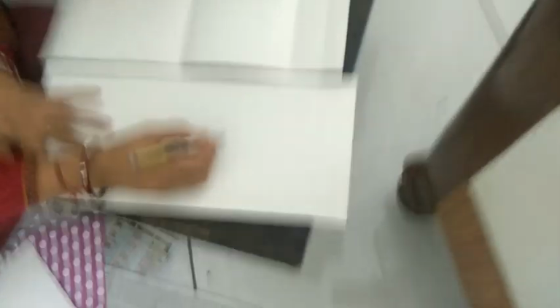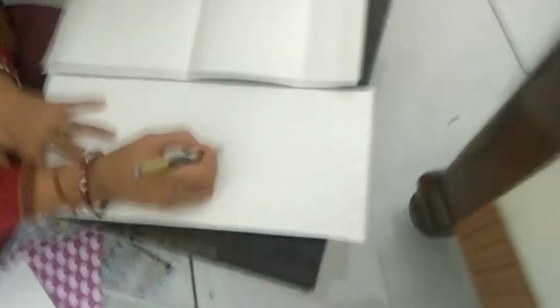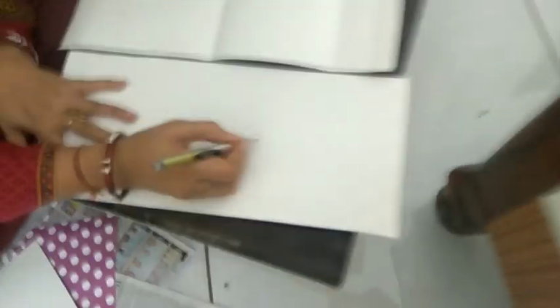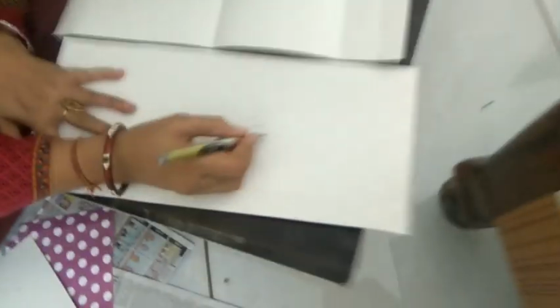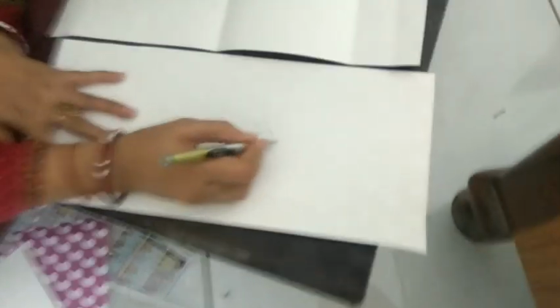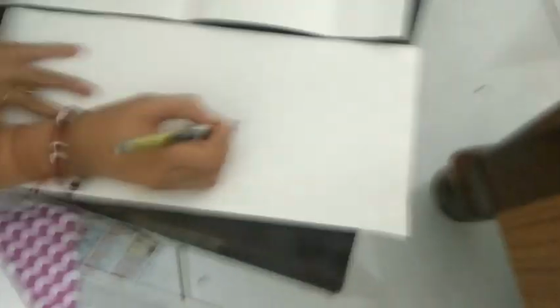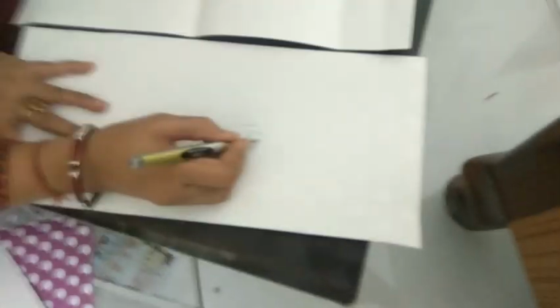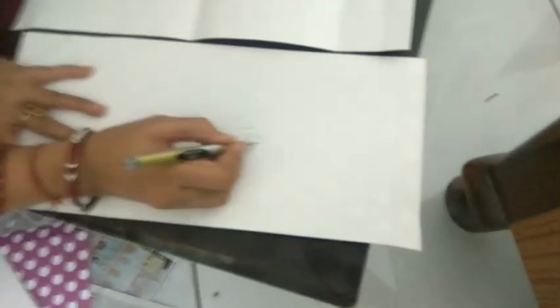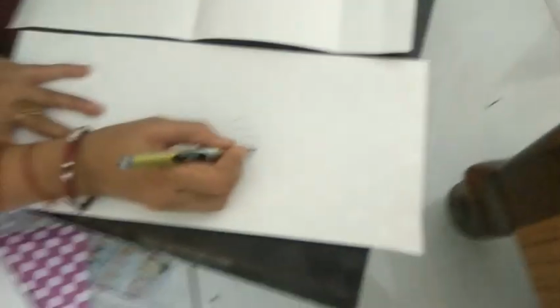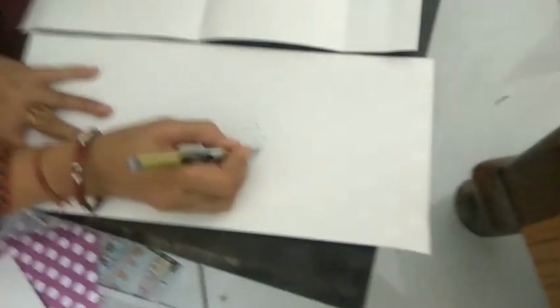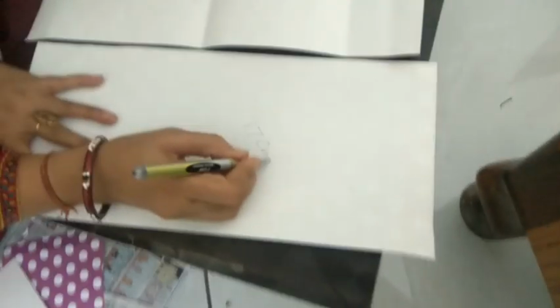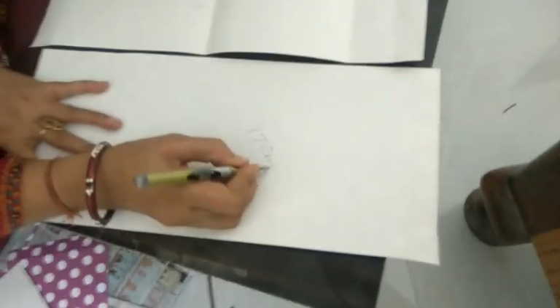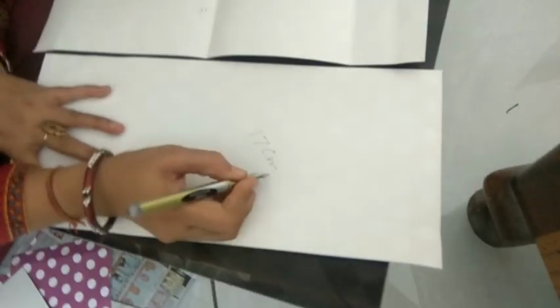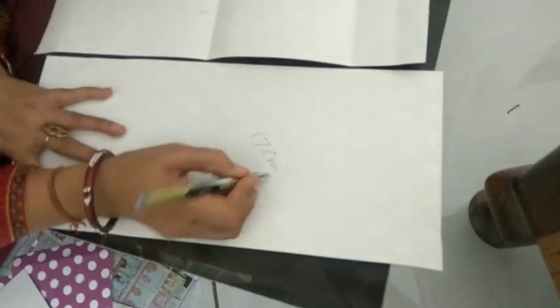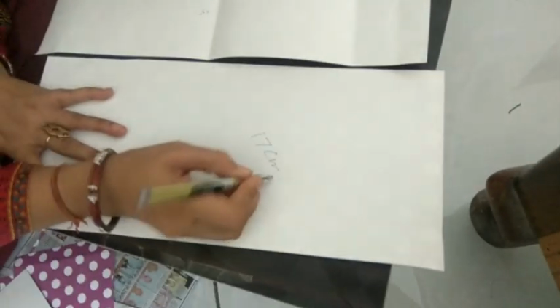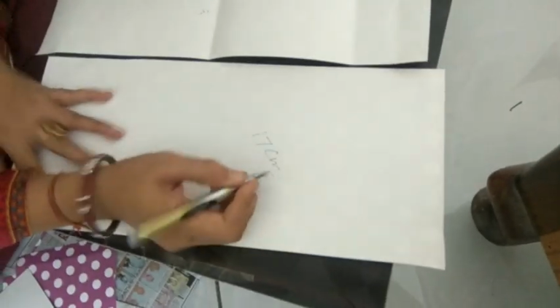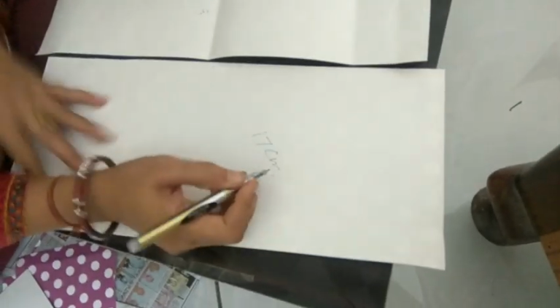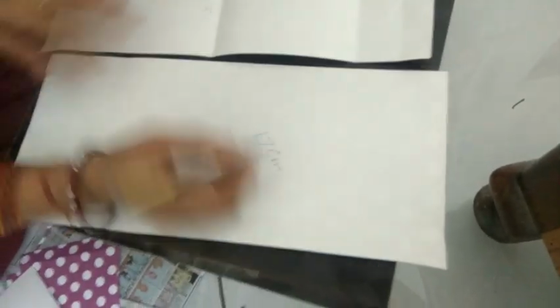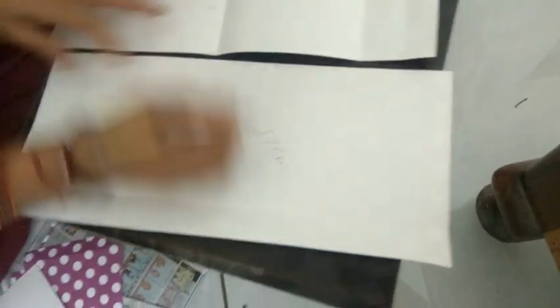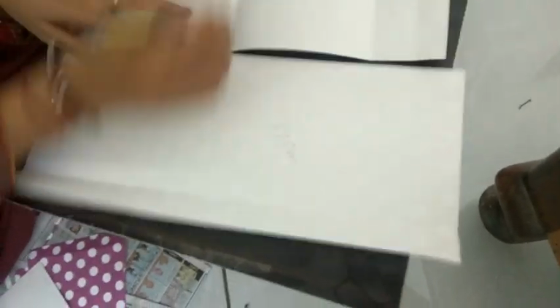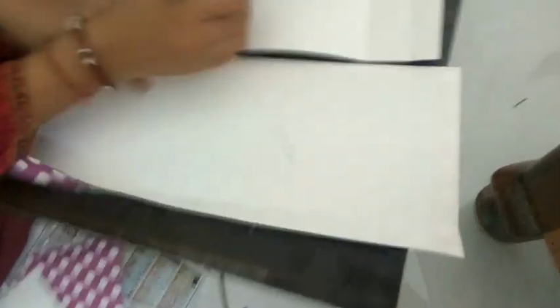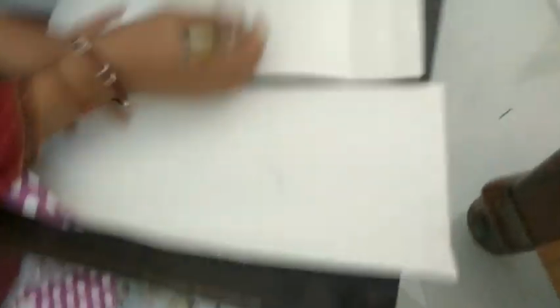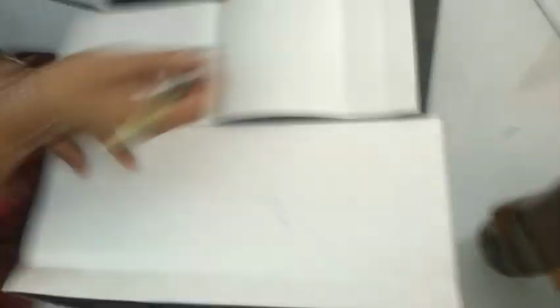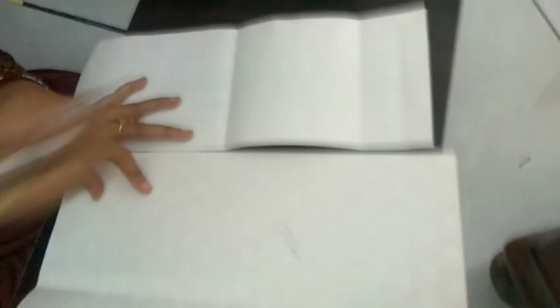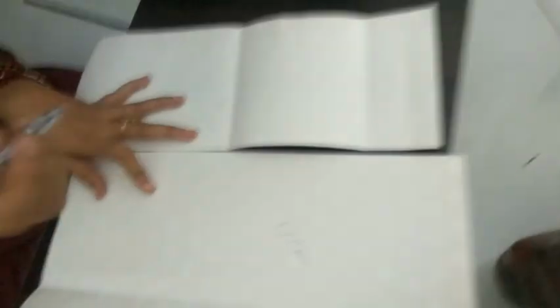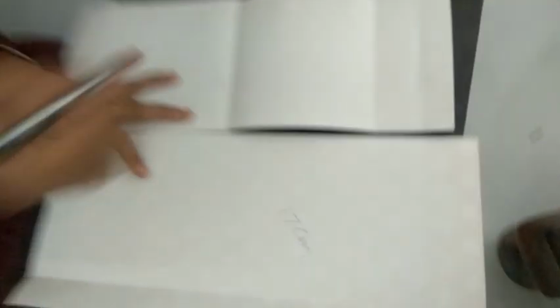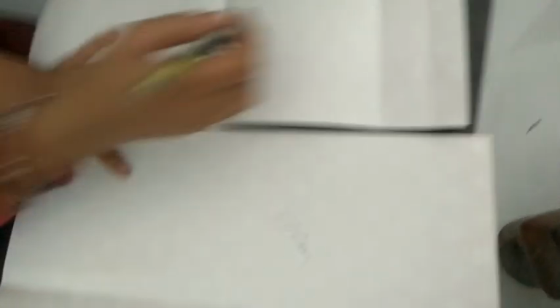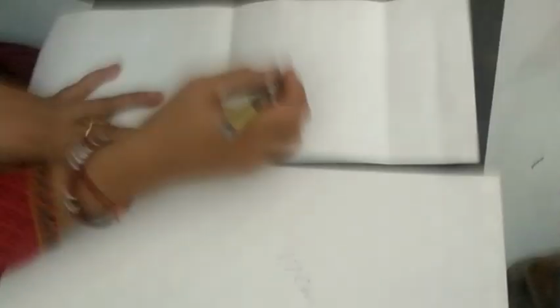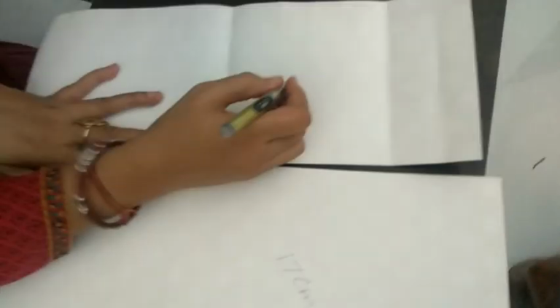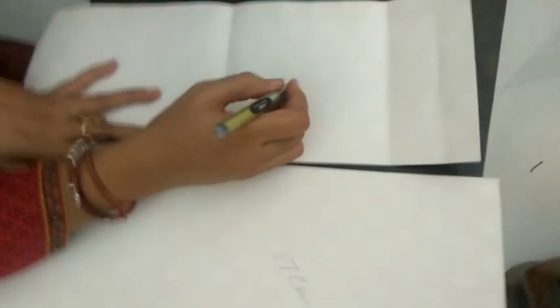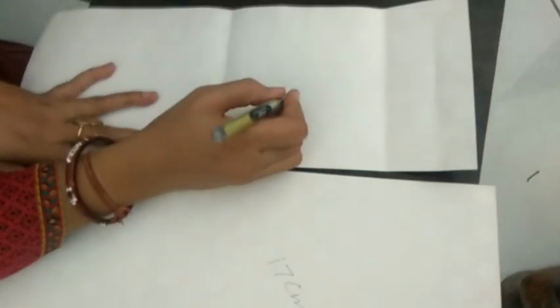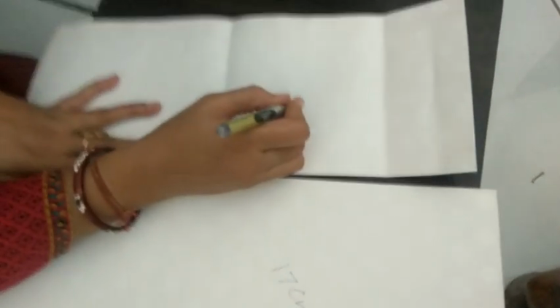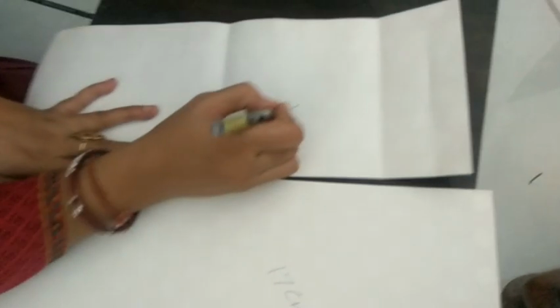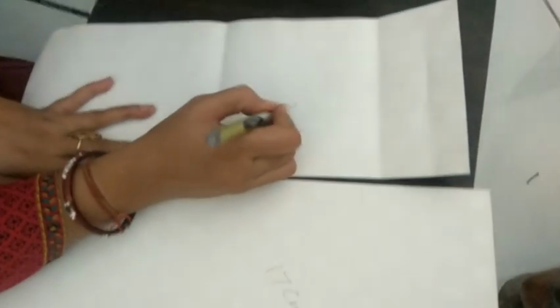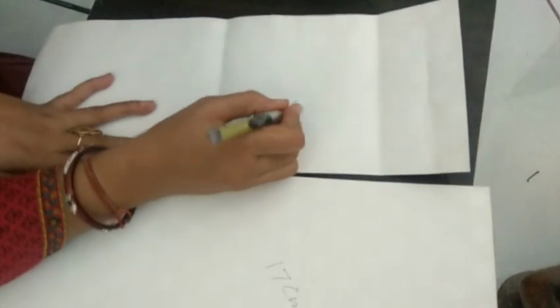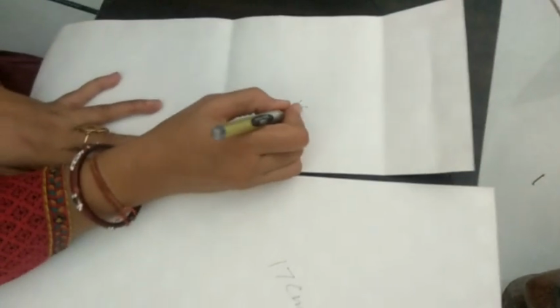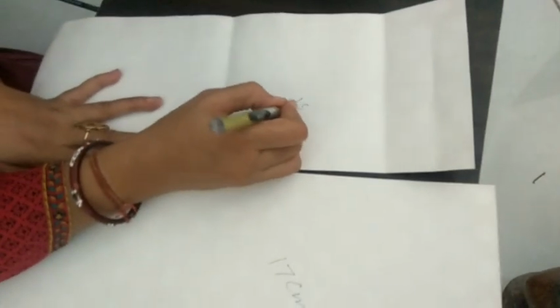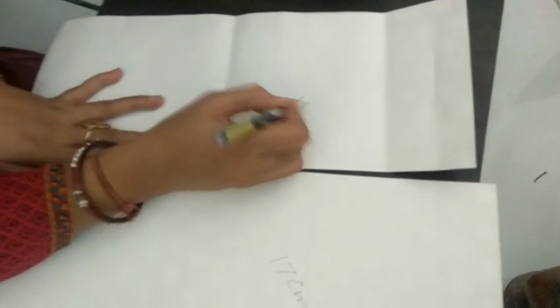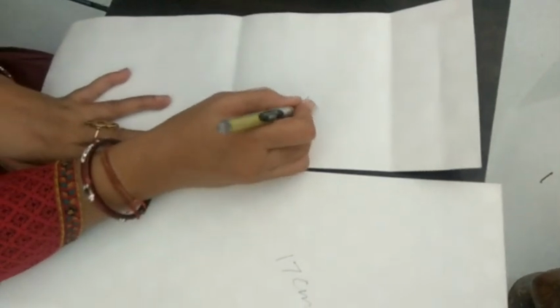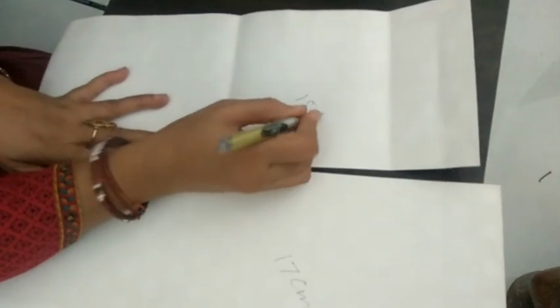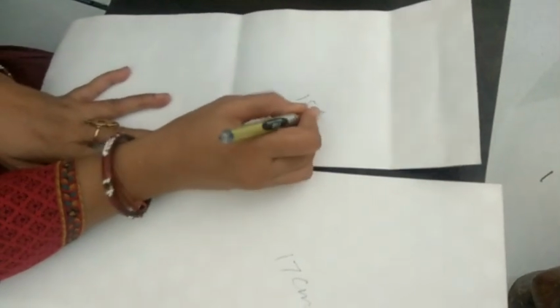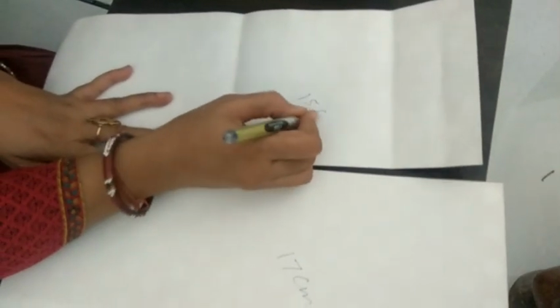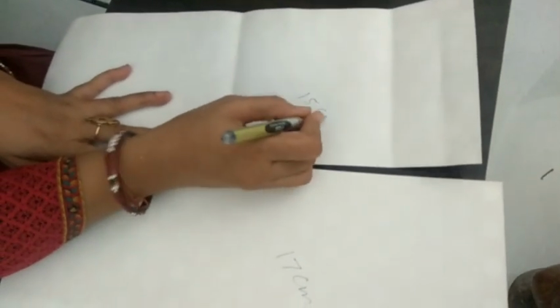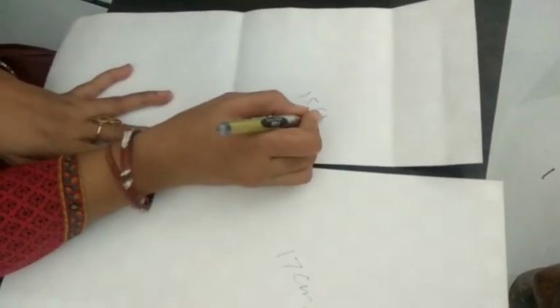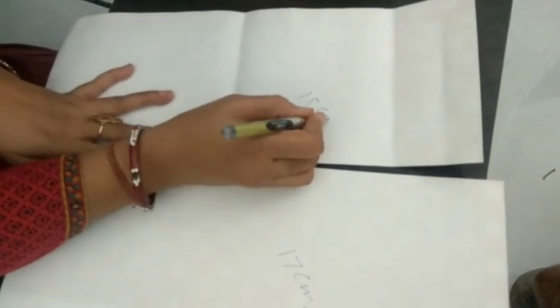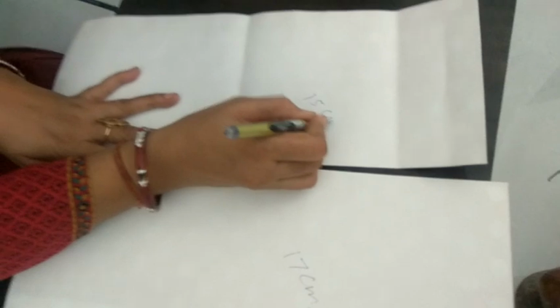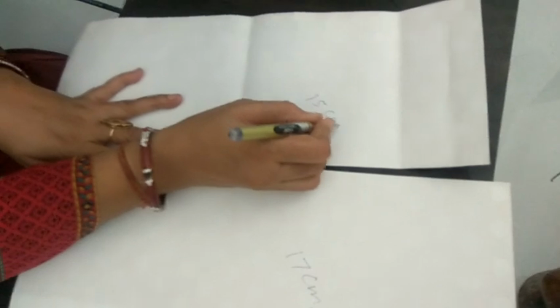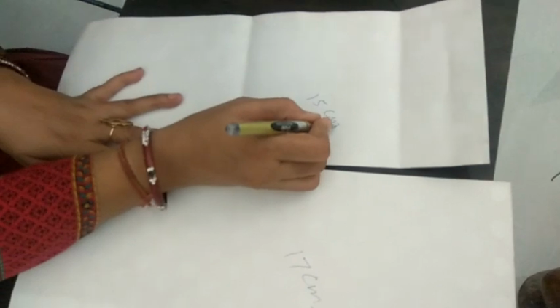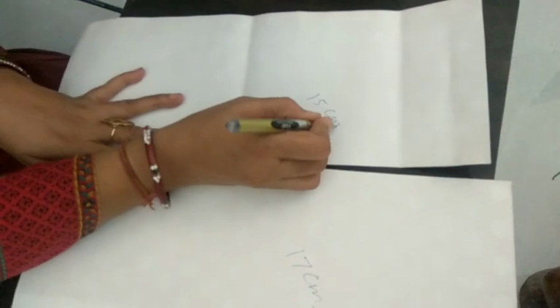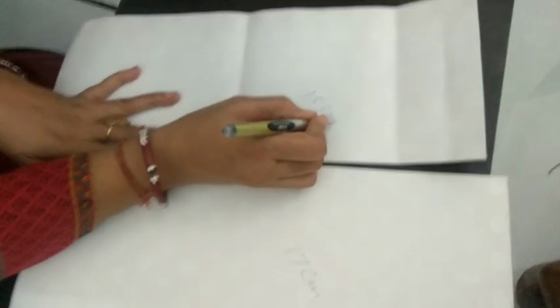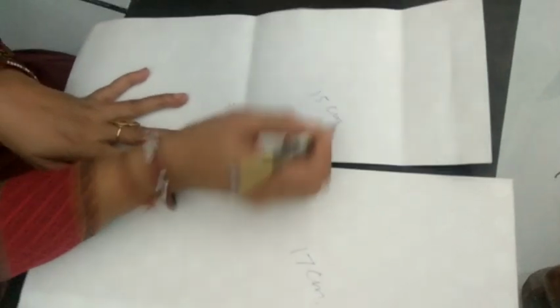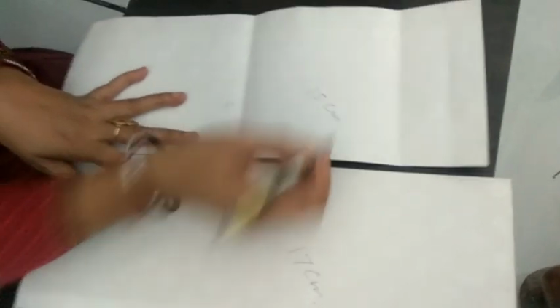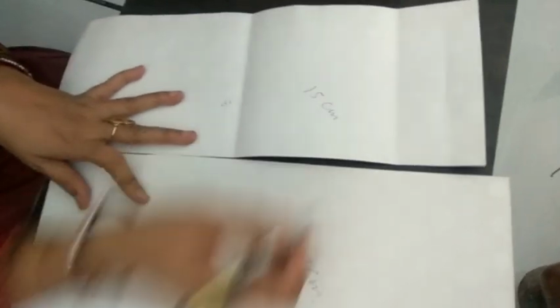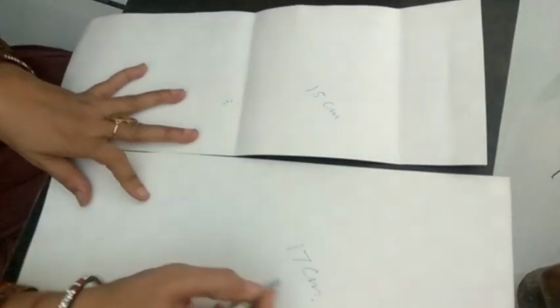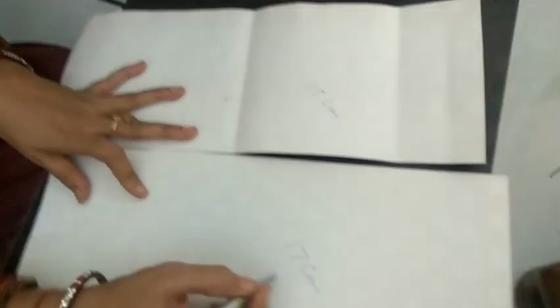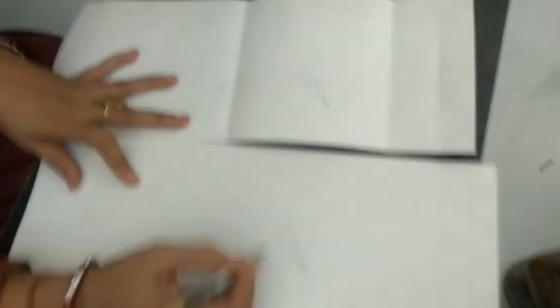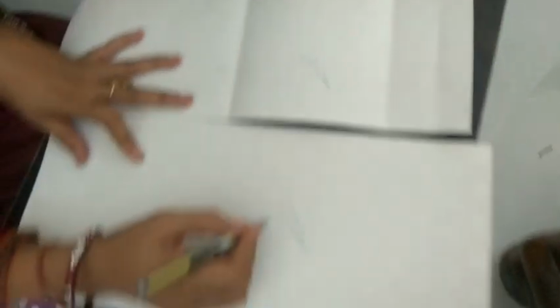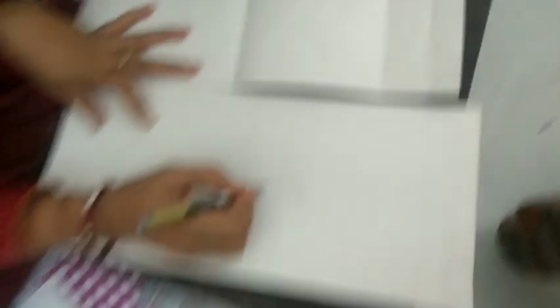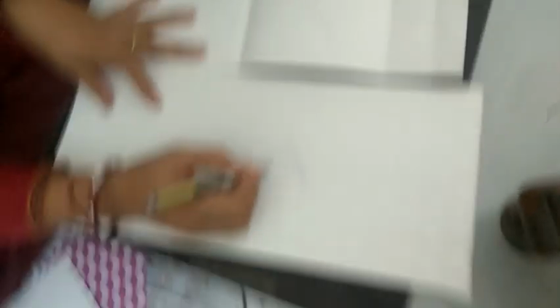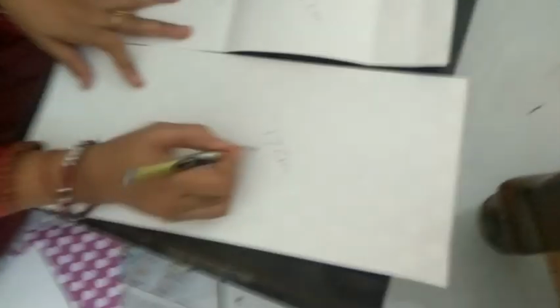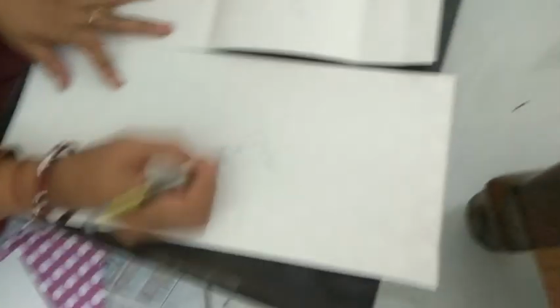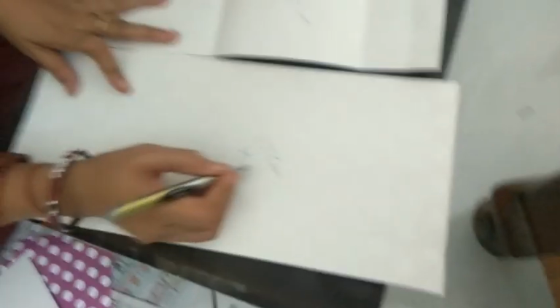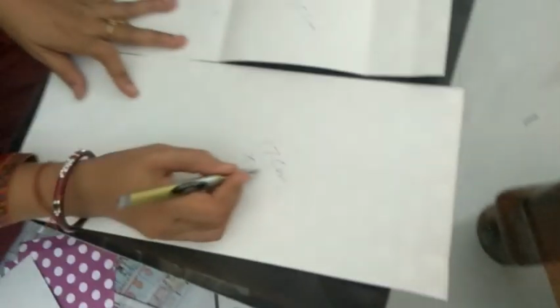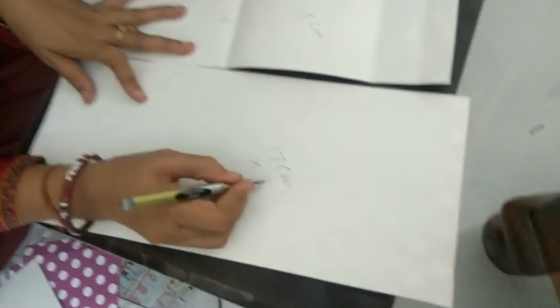By now, we have 4 pieces of dimension 79x39 cm and 4 of 15x39 cm.